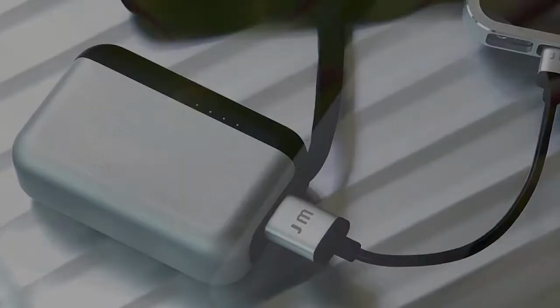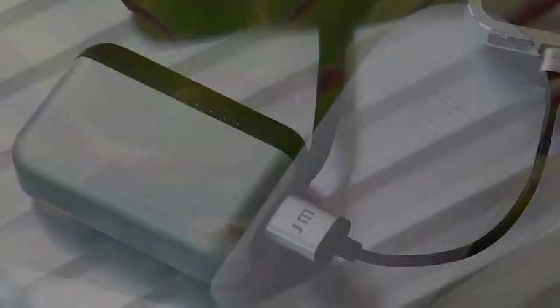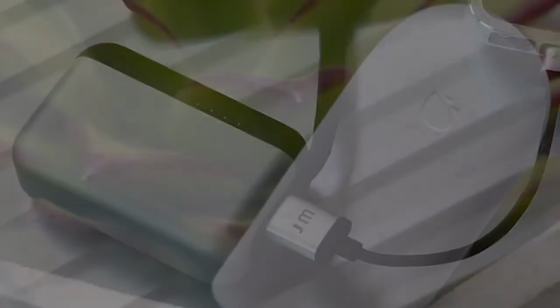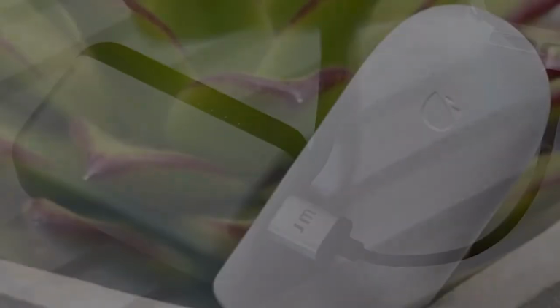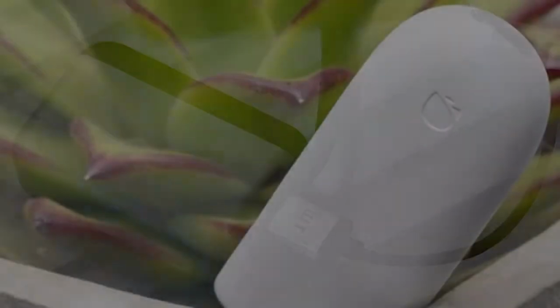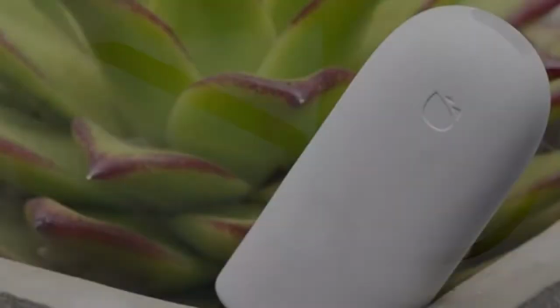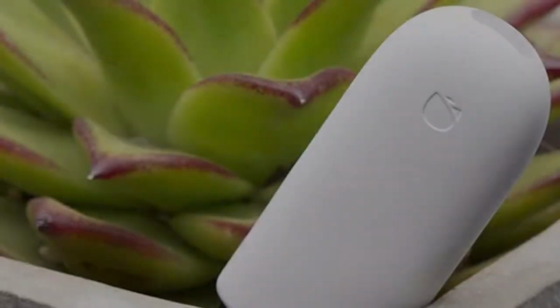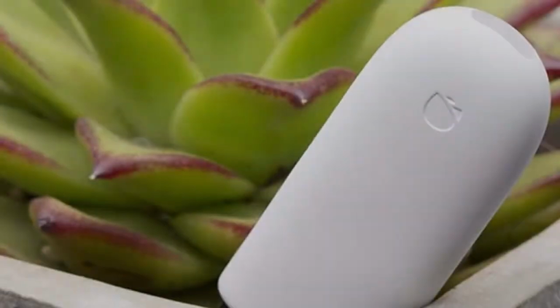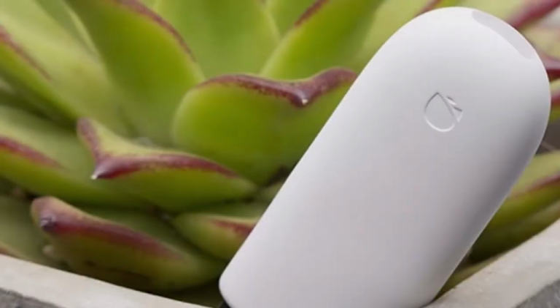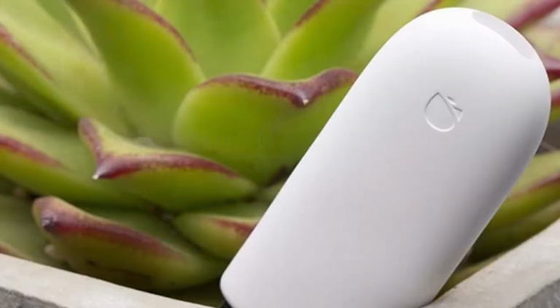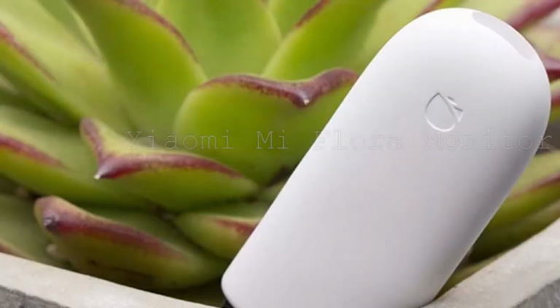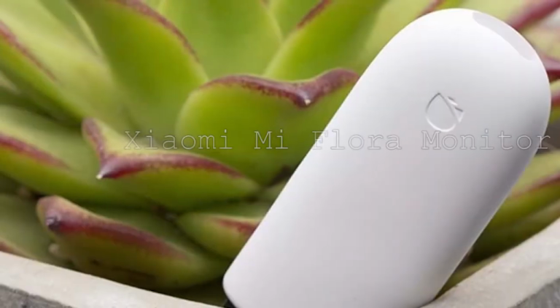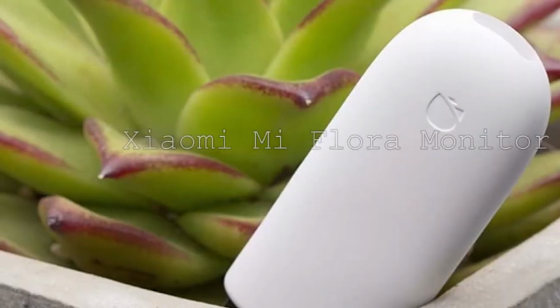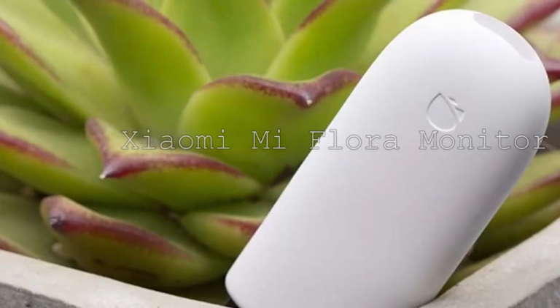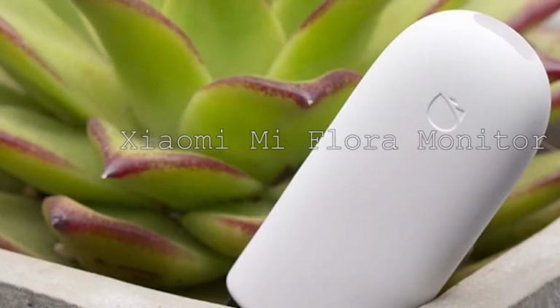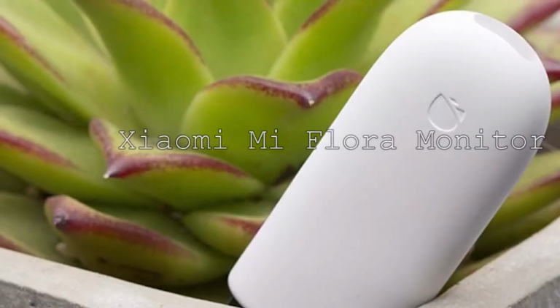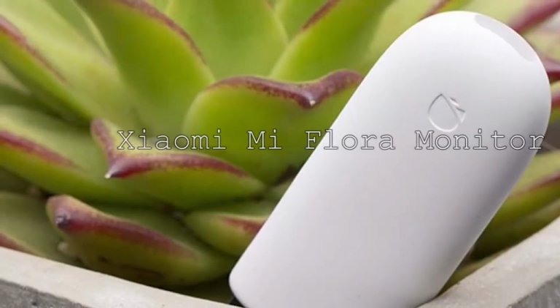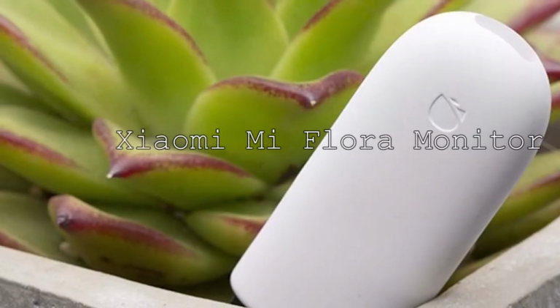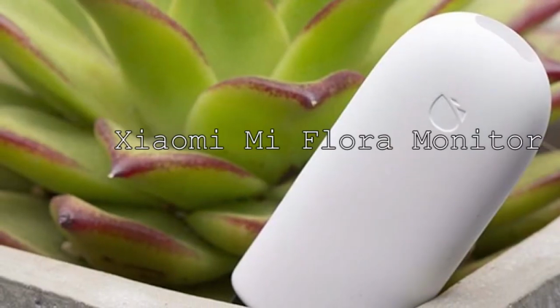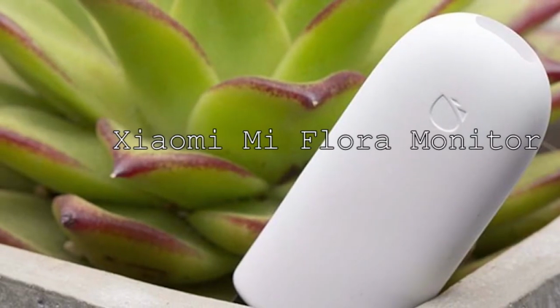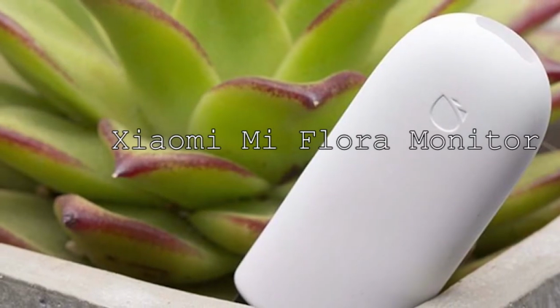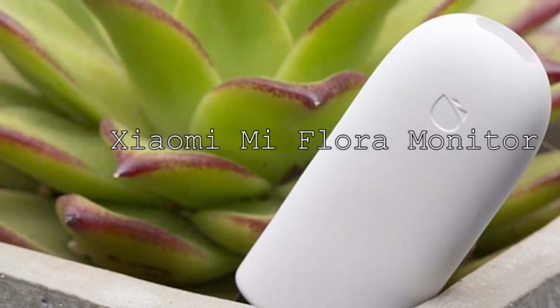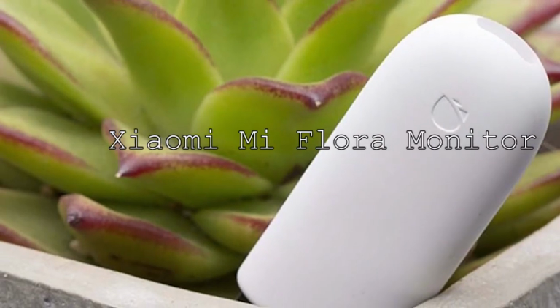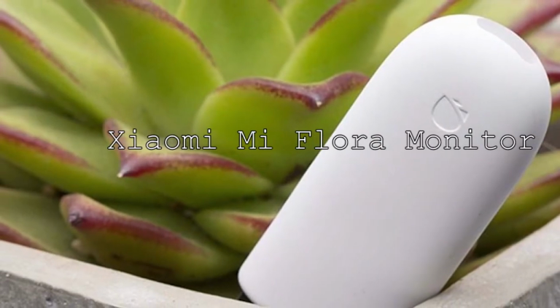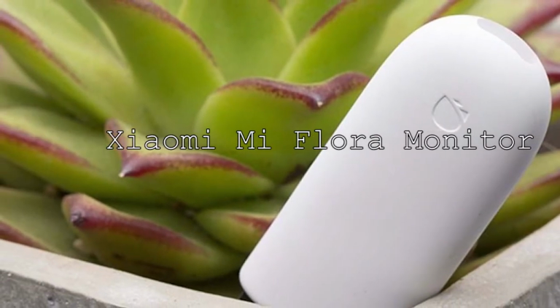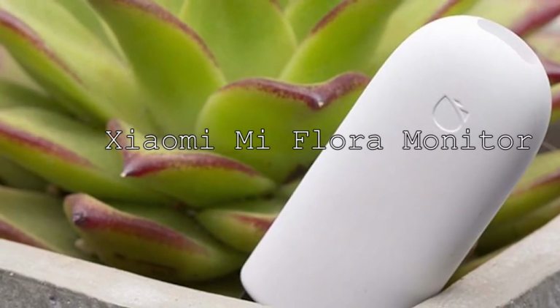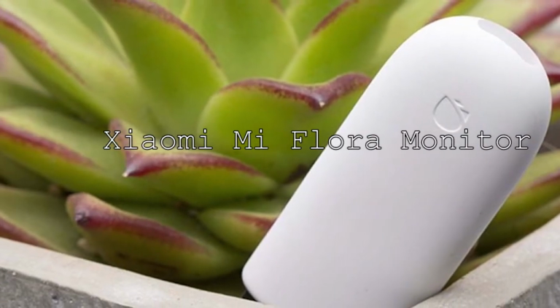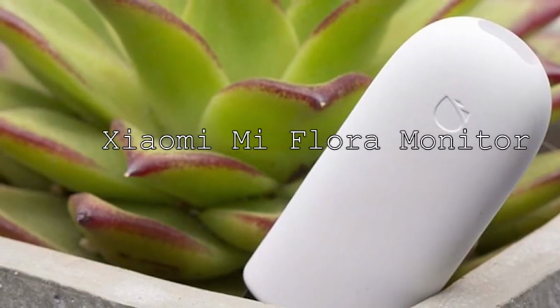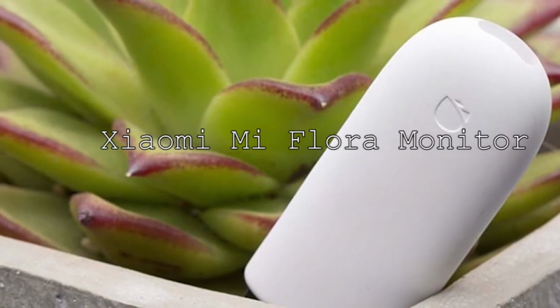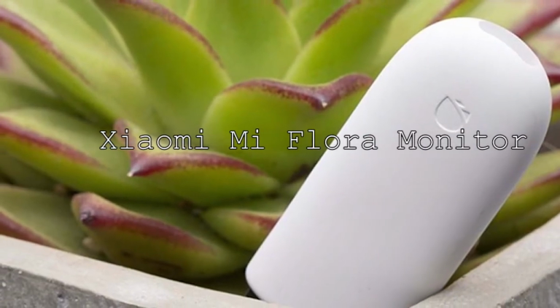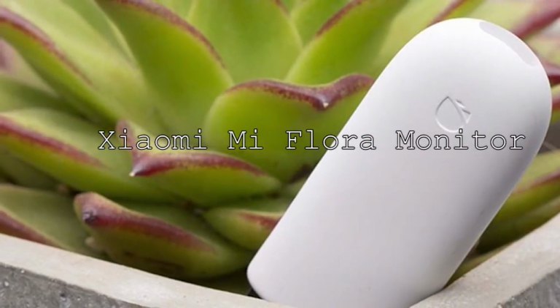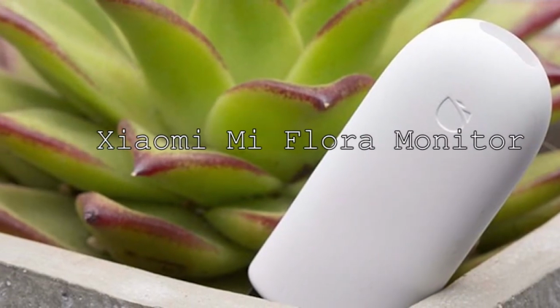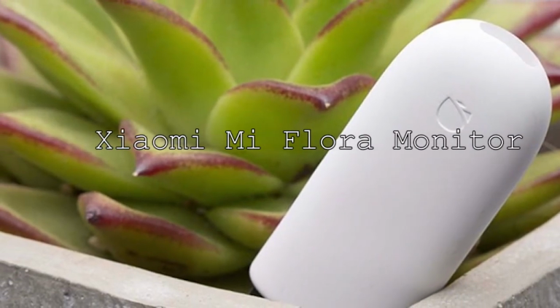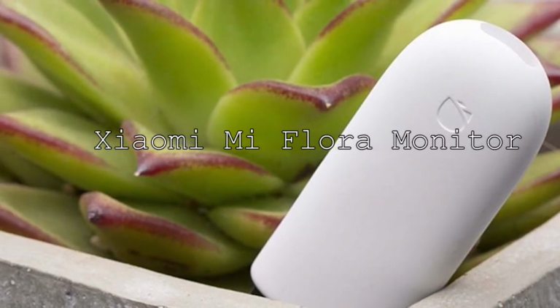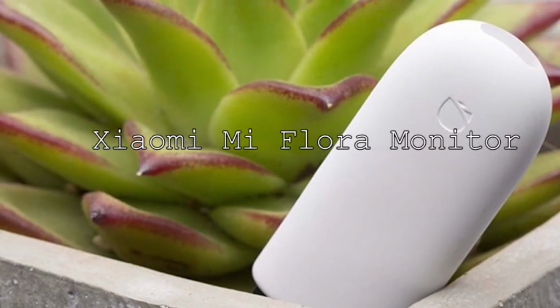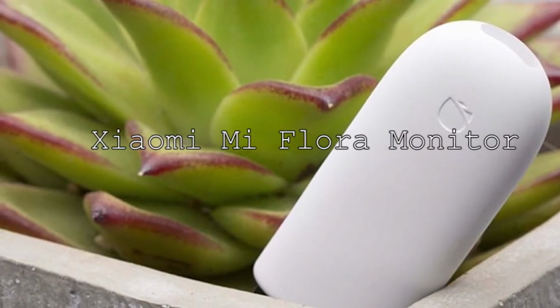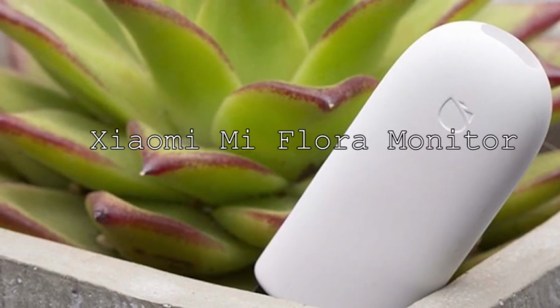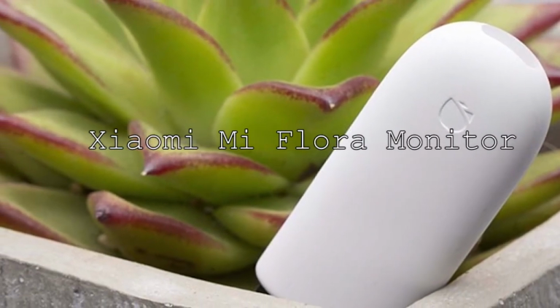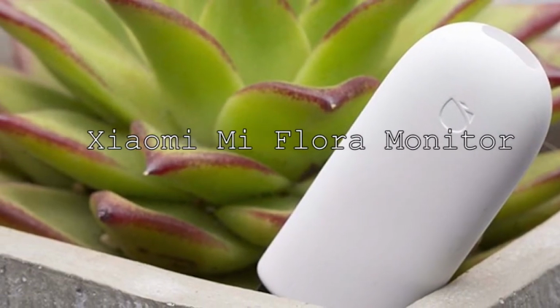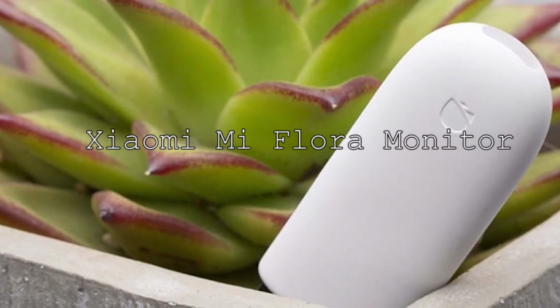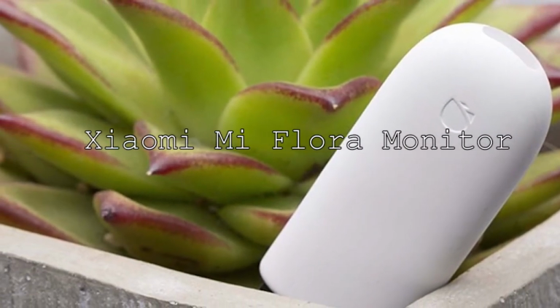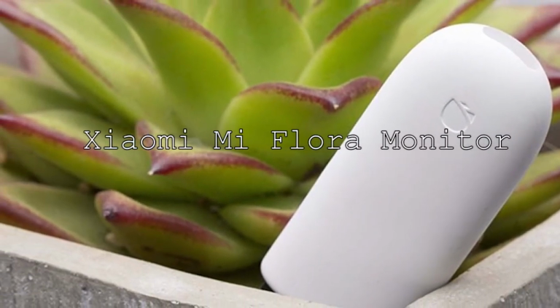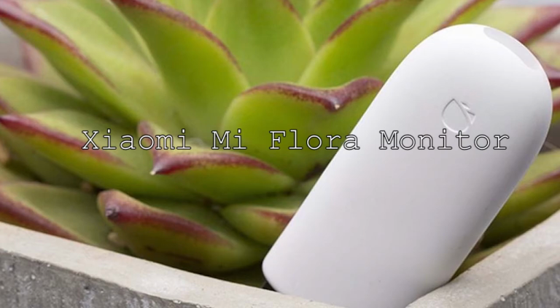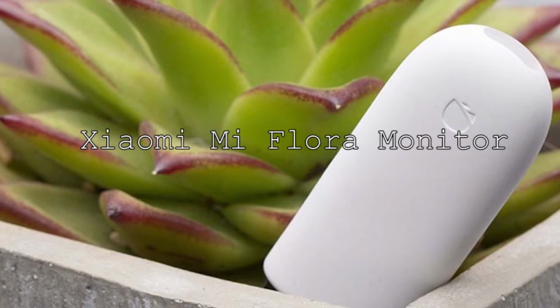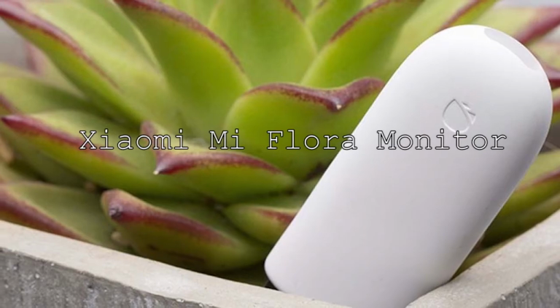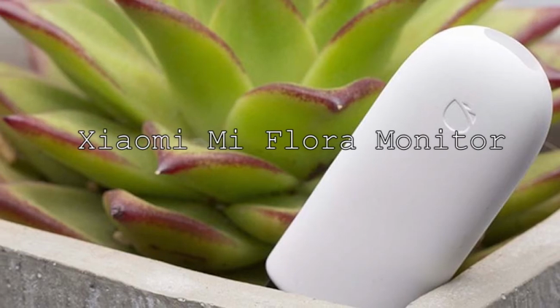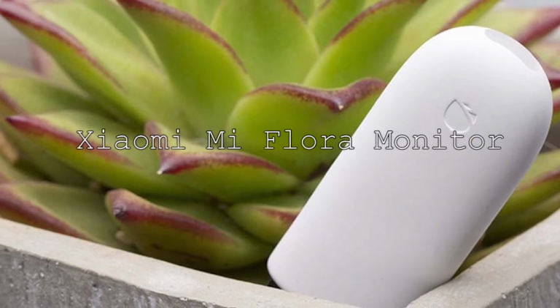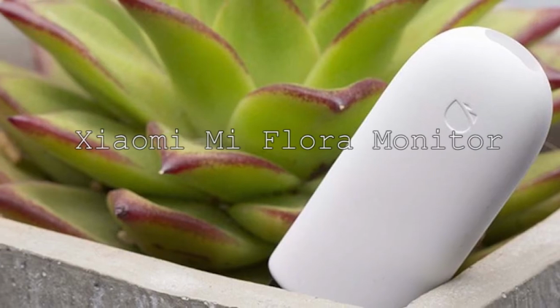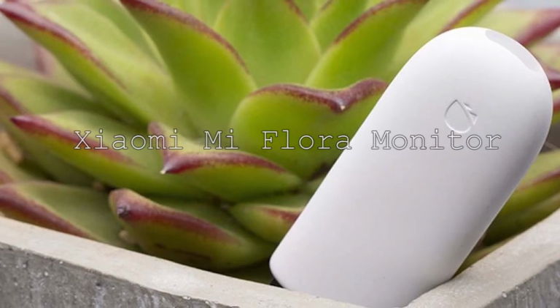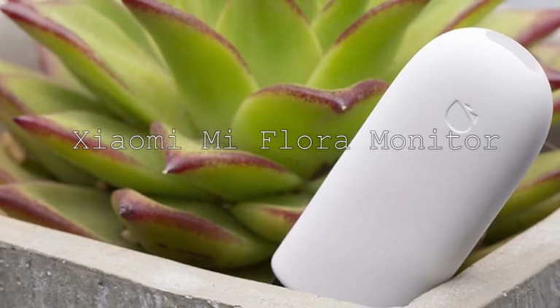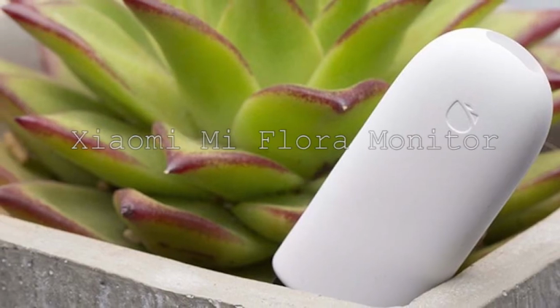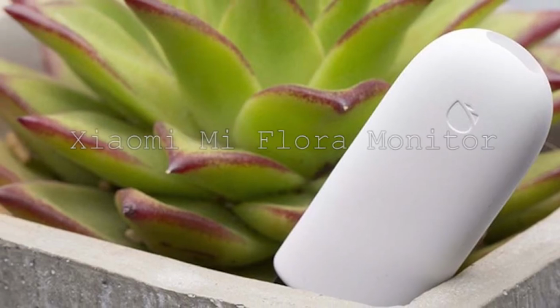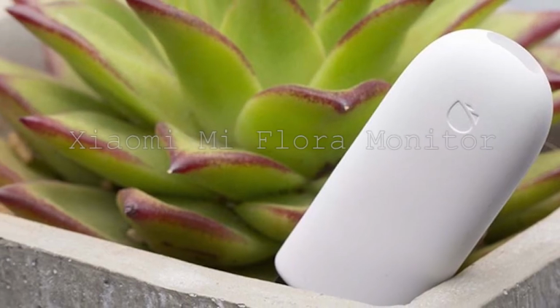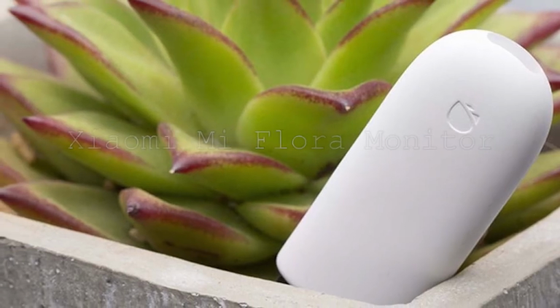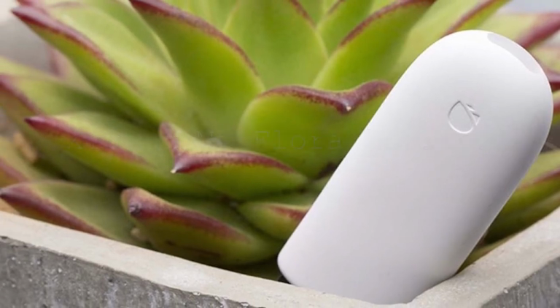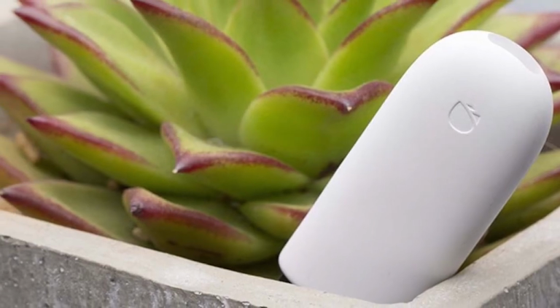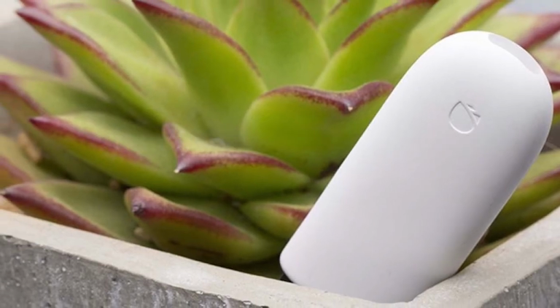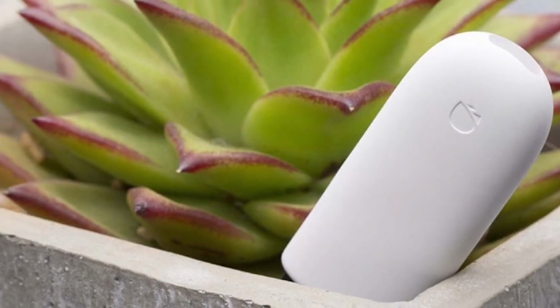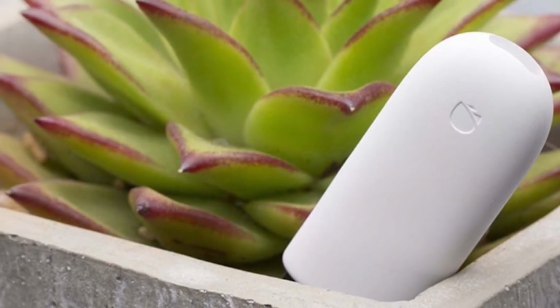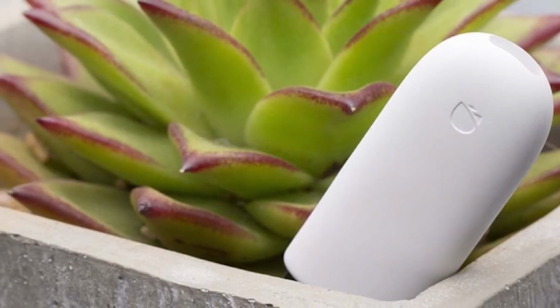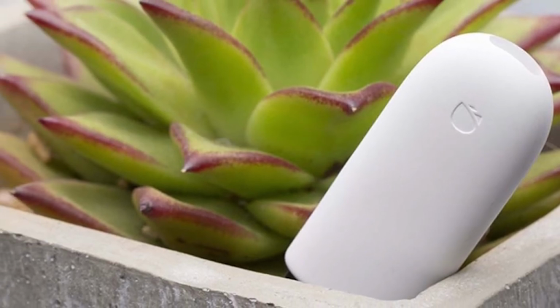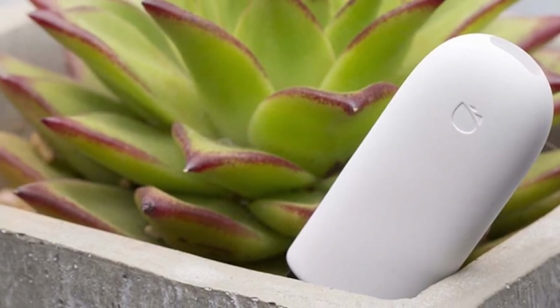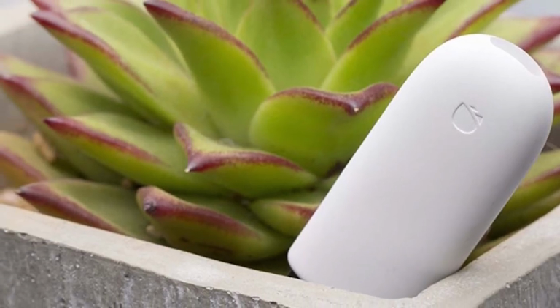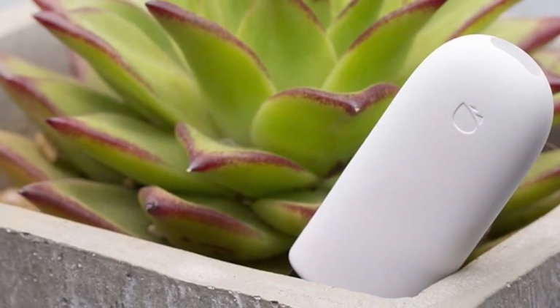Finally, the Xiaomi Mi Flora monitor will tell you whether the sunlight and temperature fit your plants so you can keep them healthy.